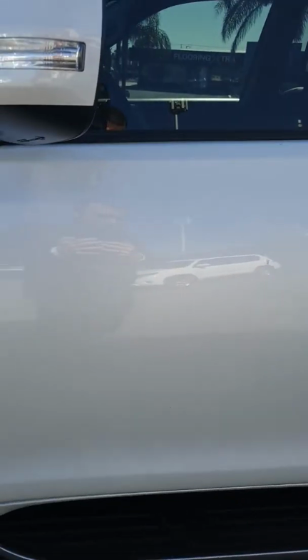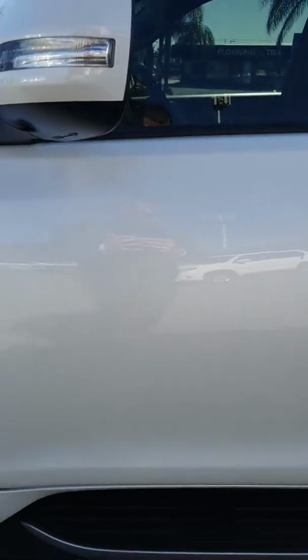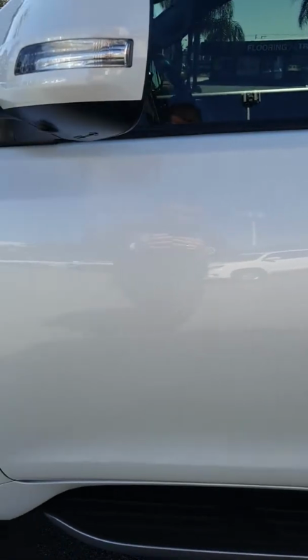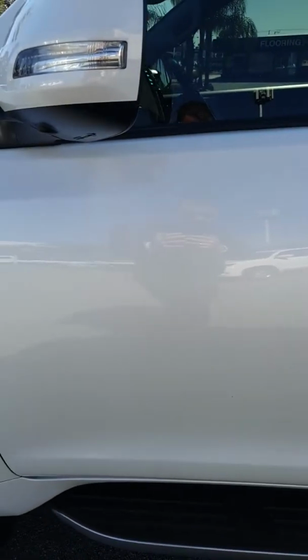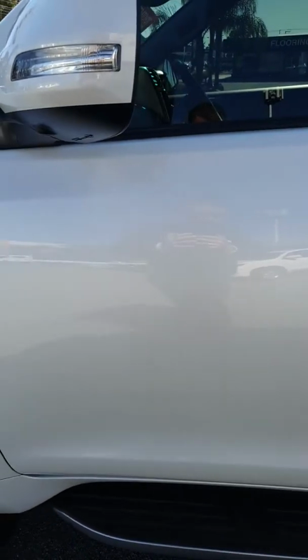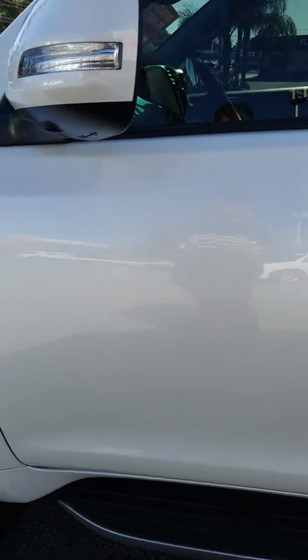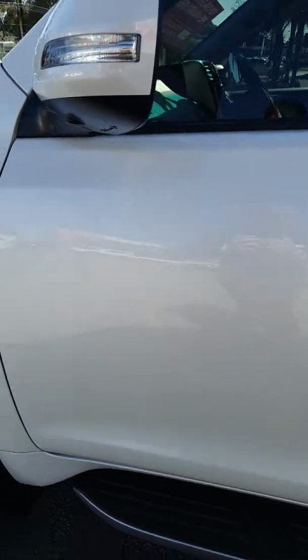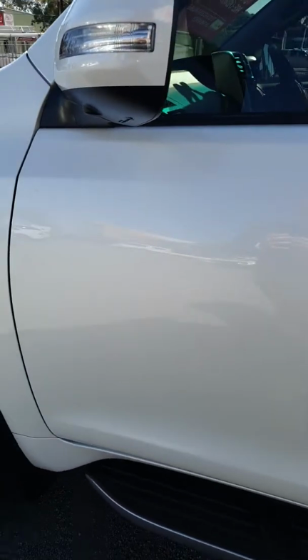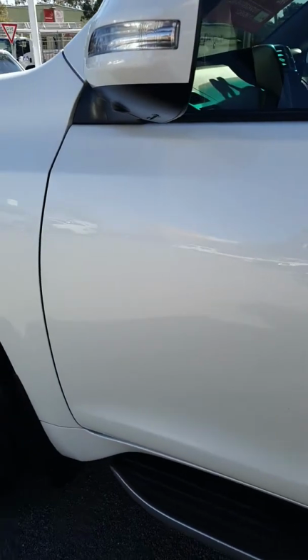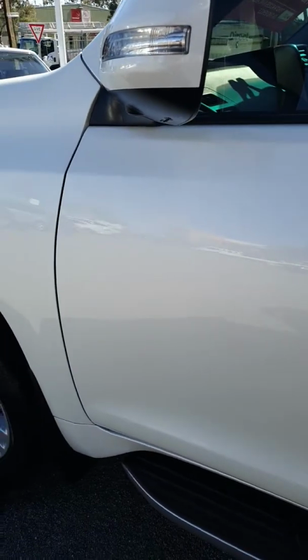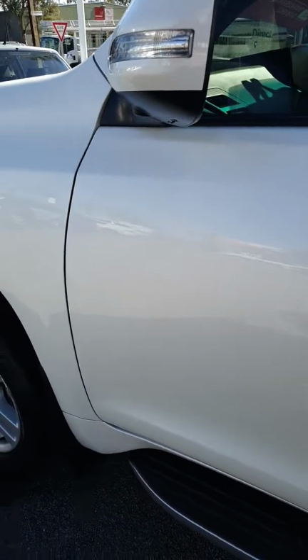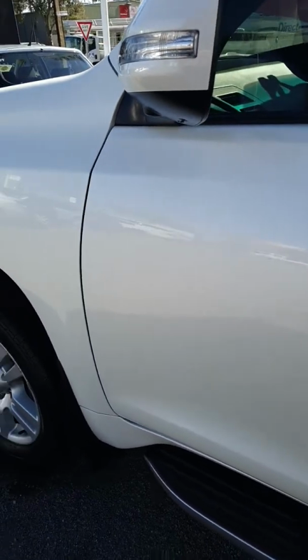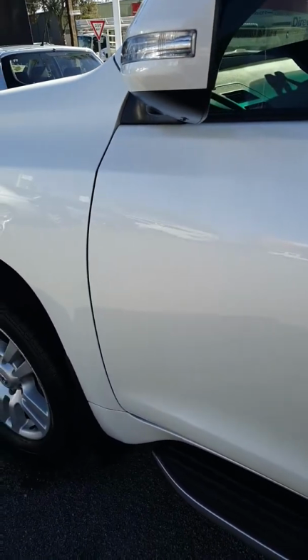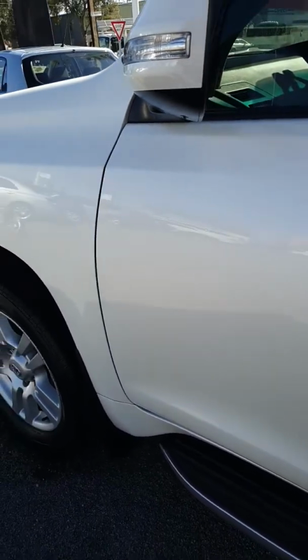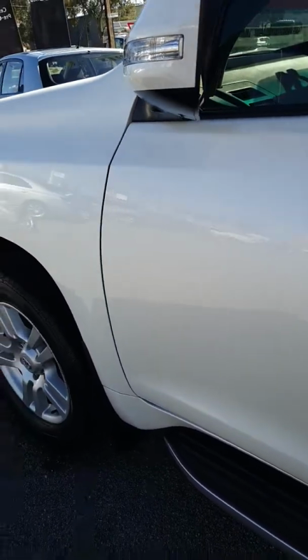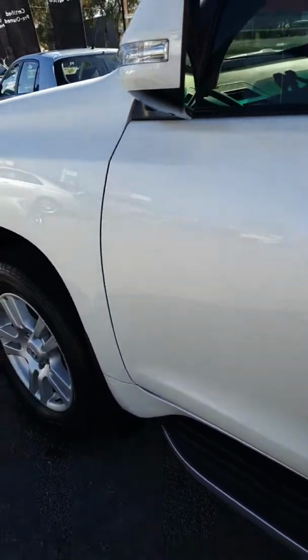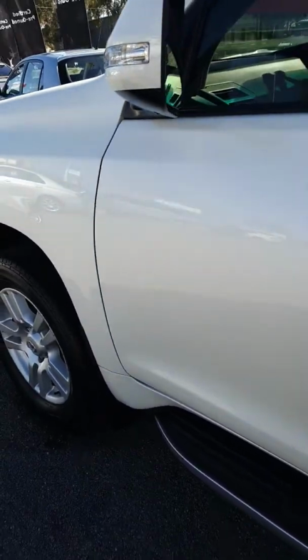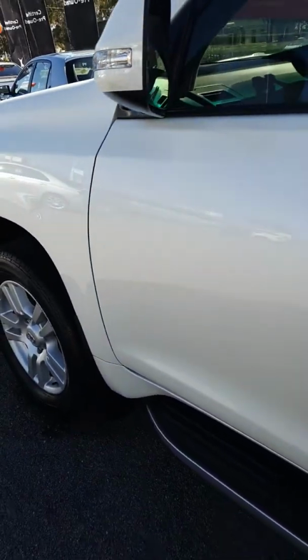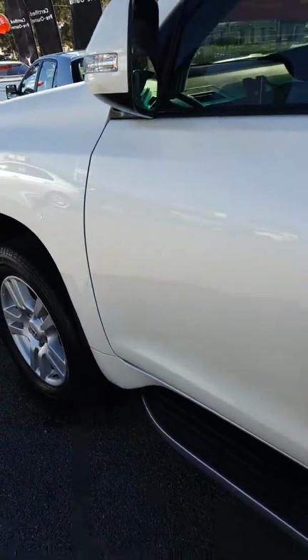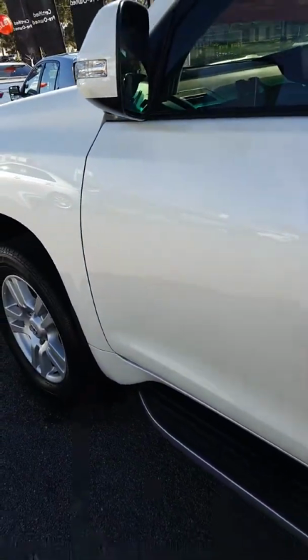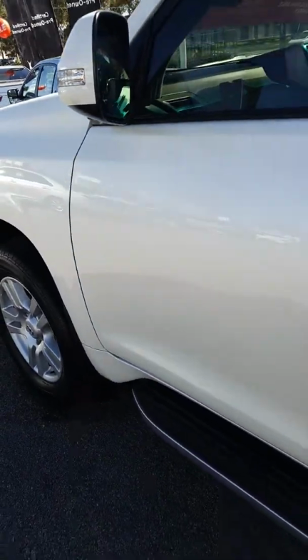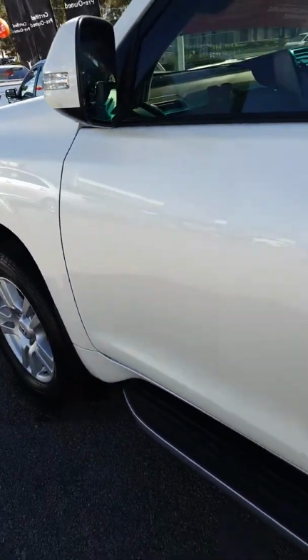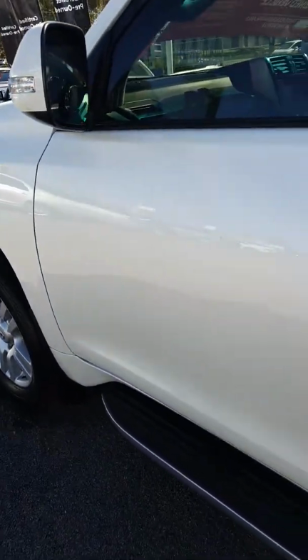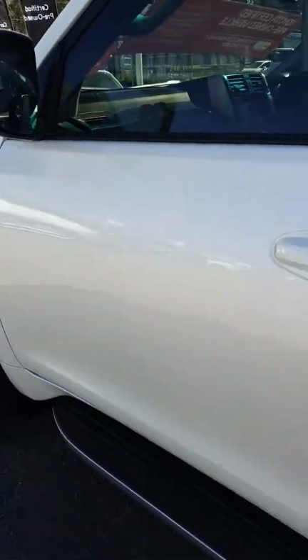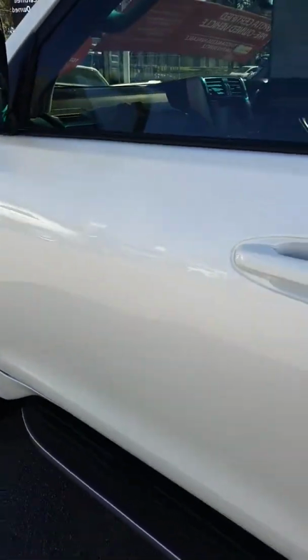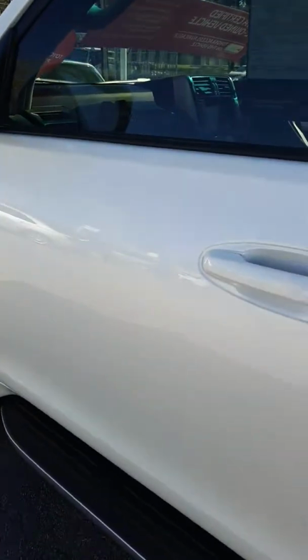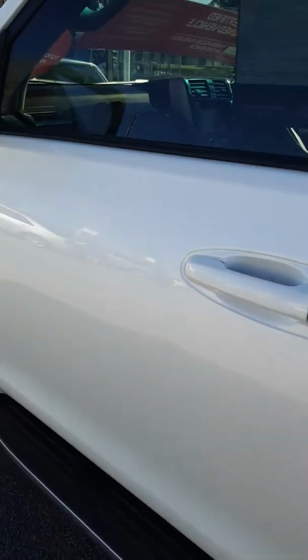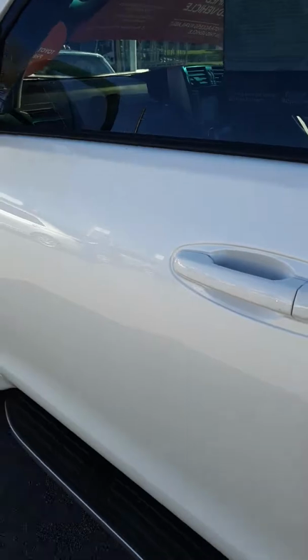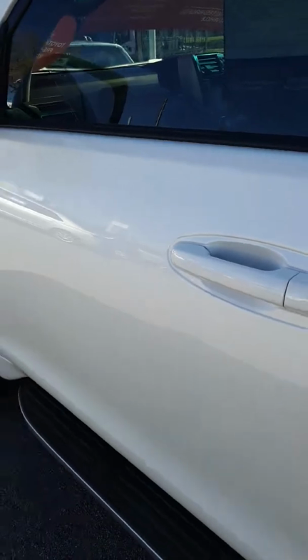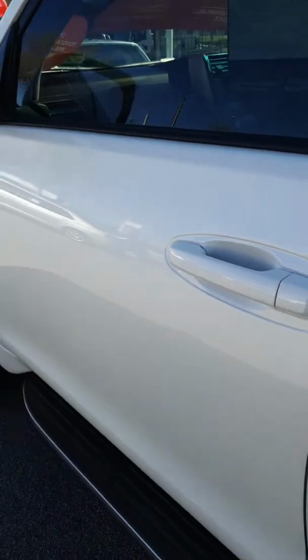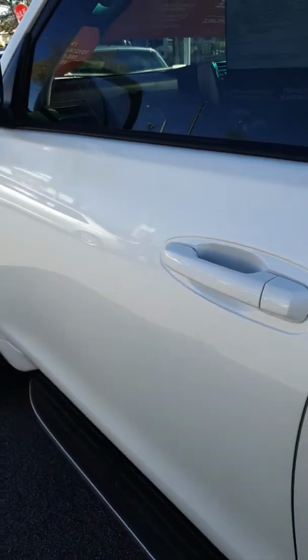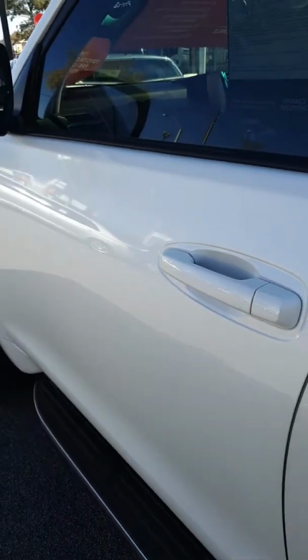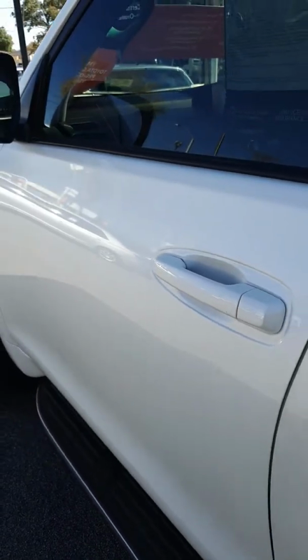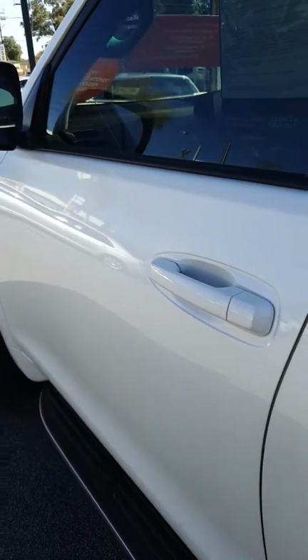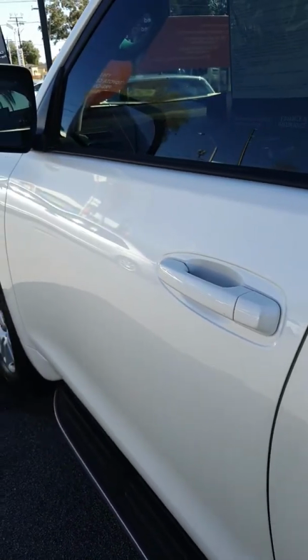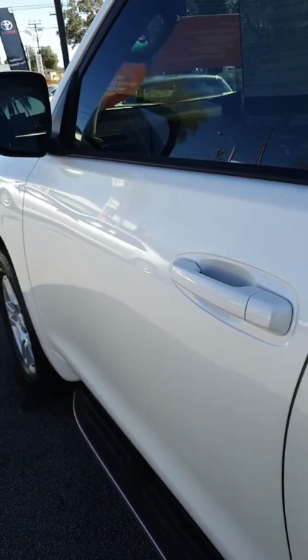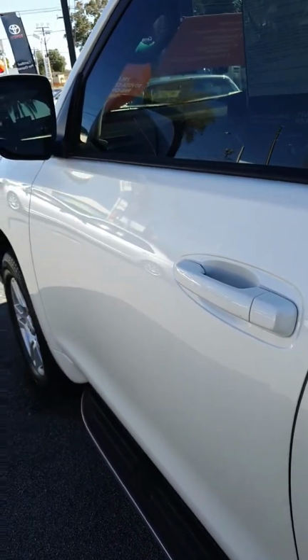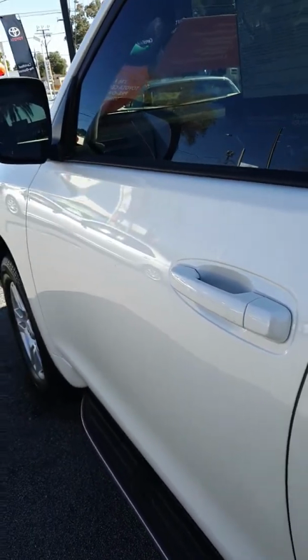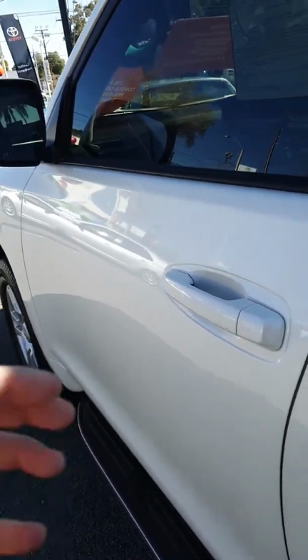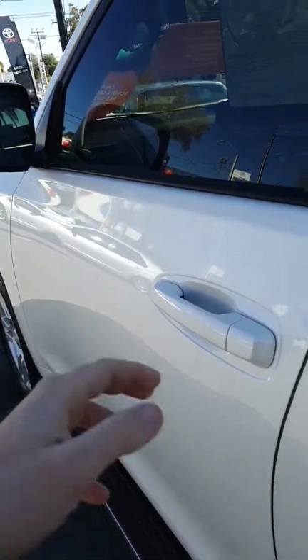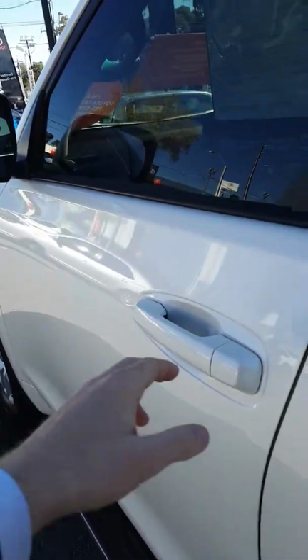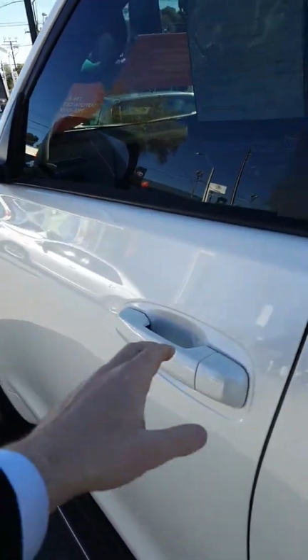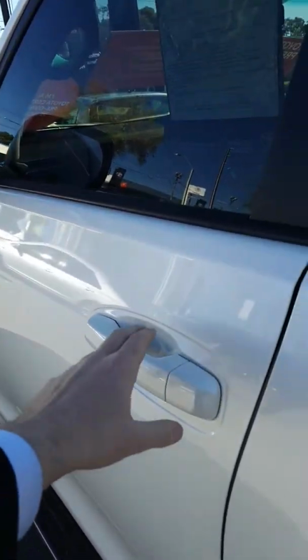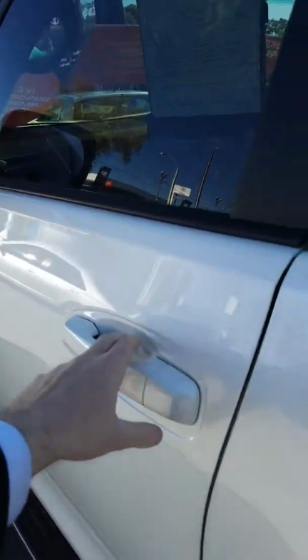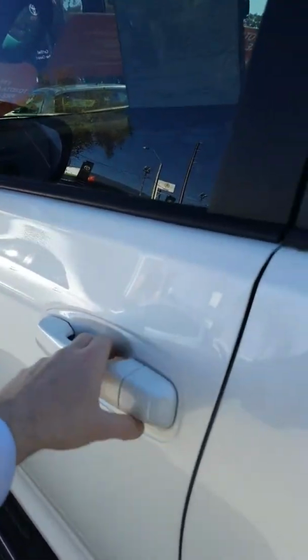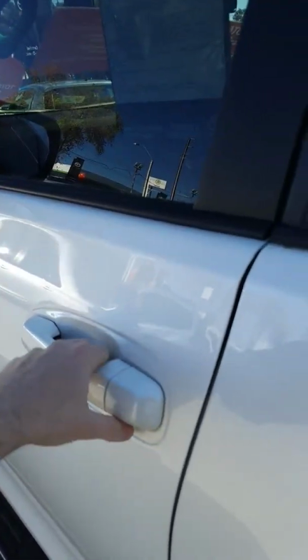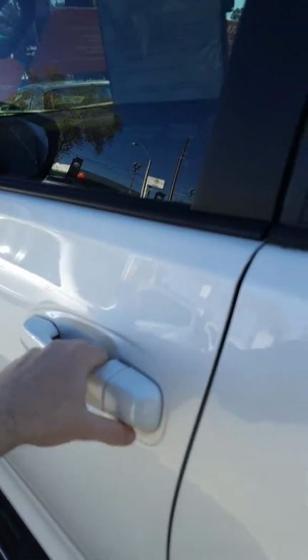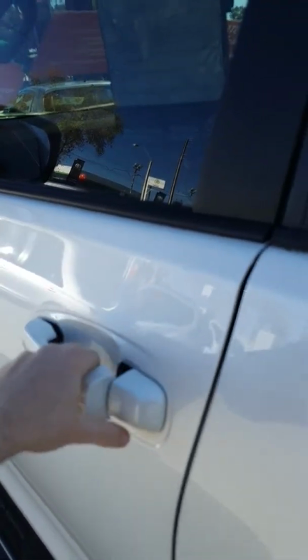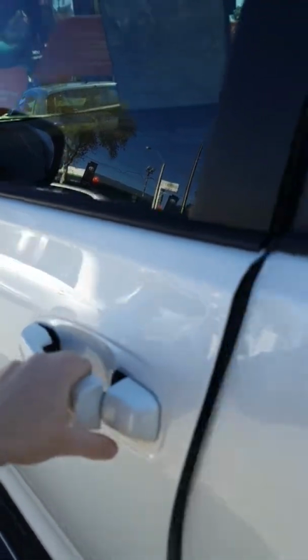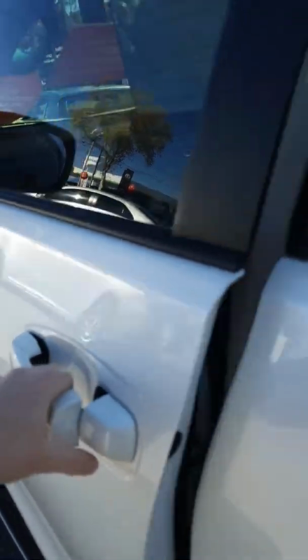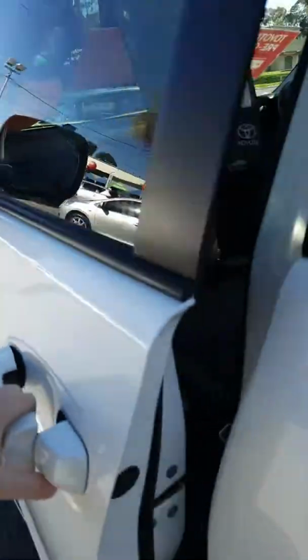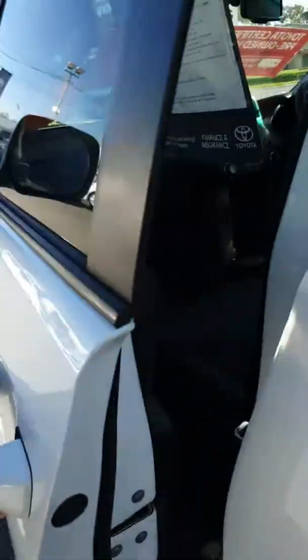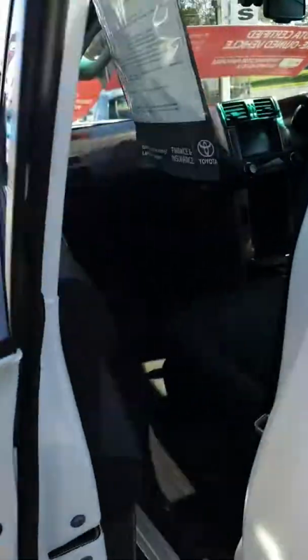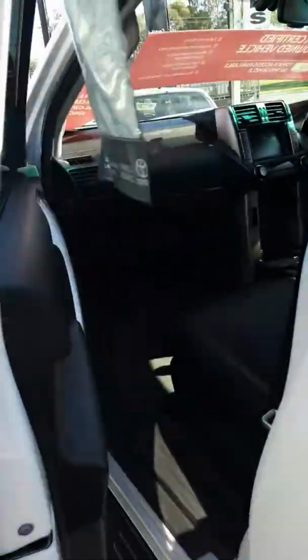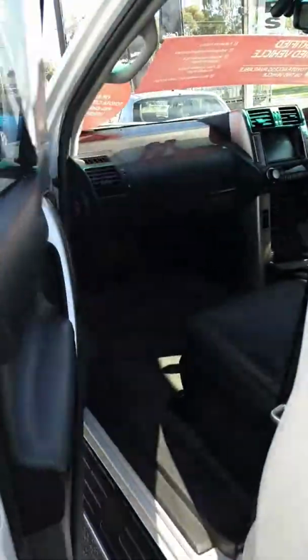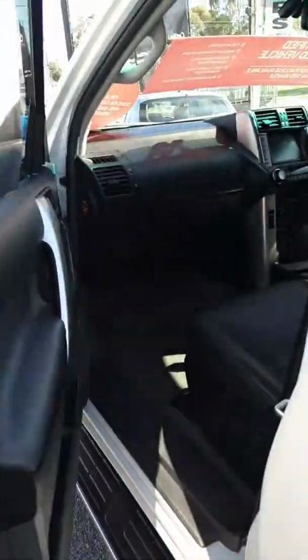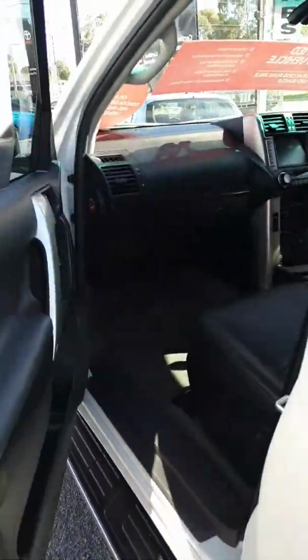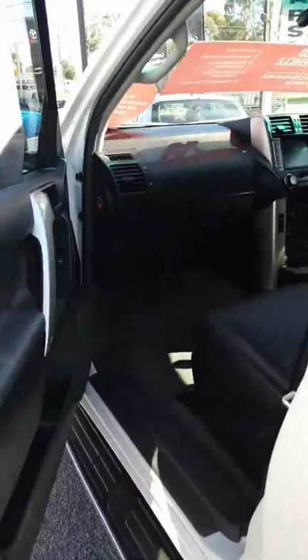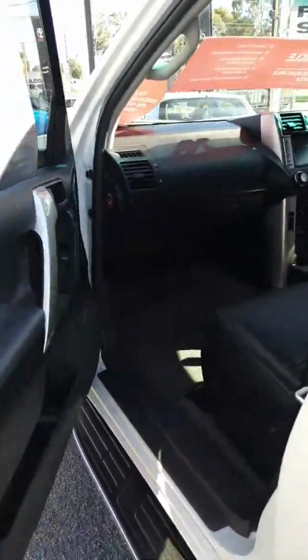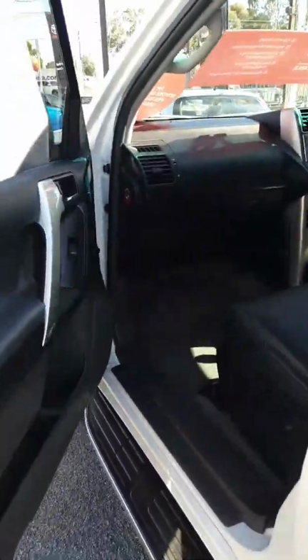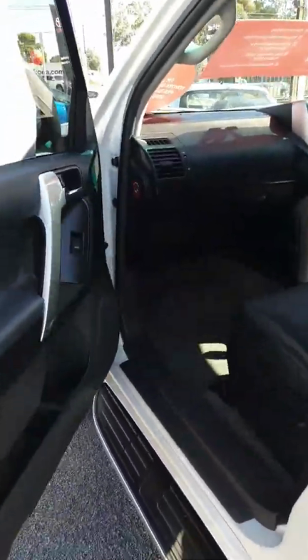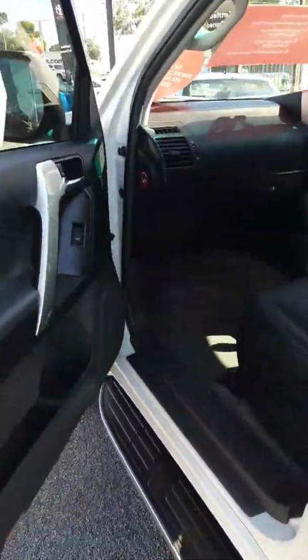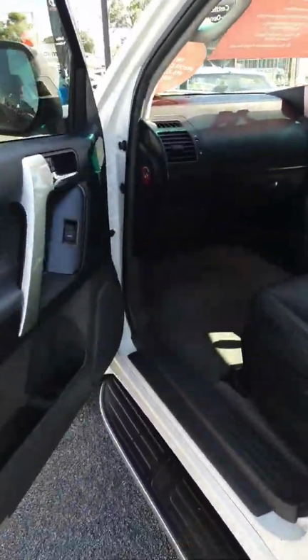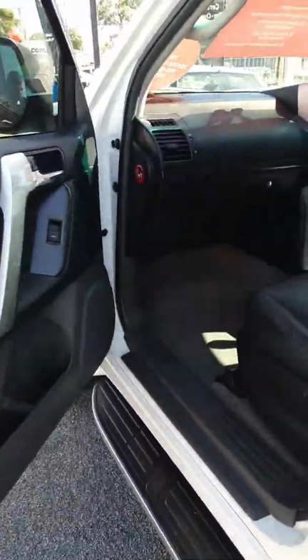Just going to go into the schedule here. The previous owner only lived about ten minutes away from our dealership.